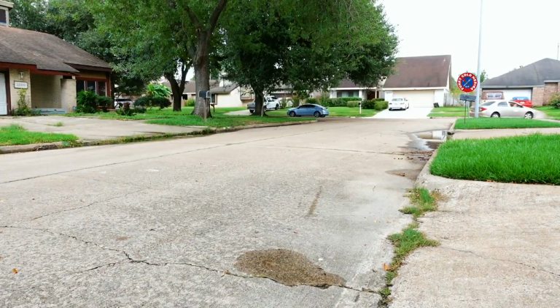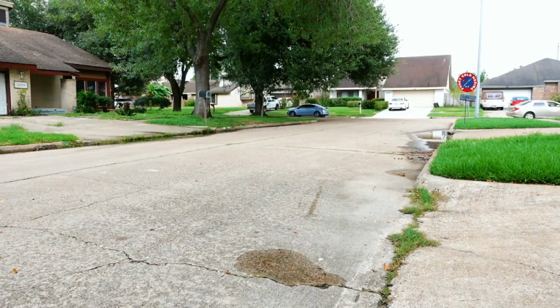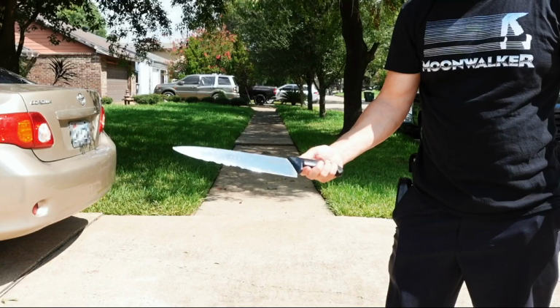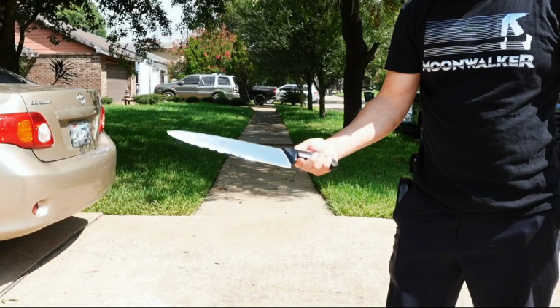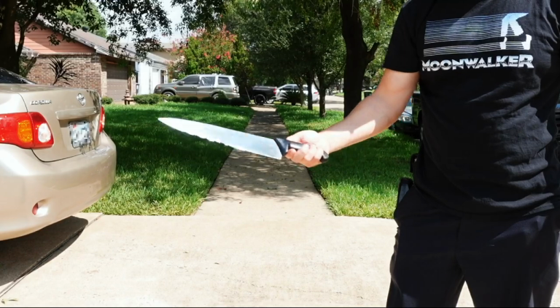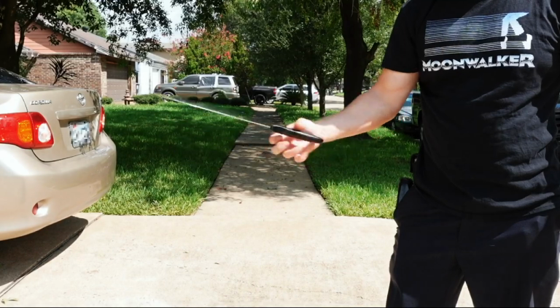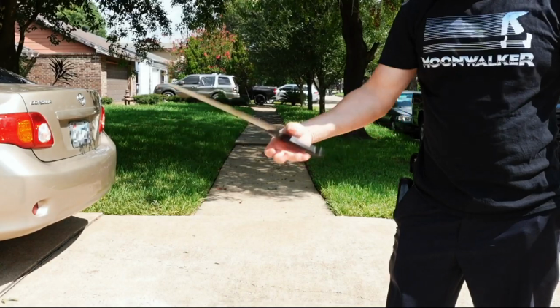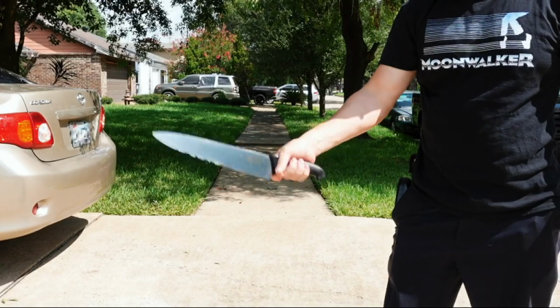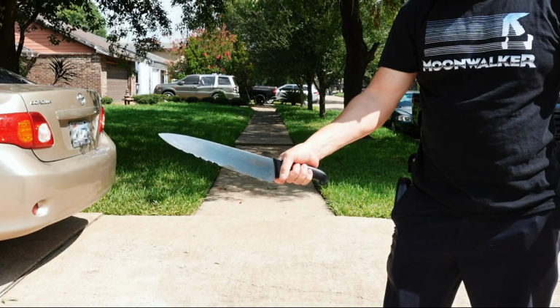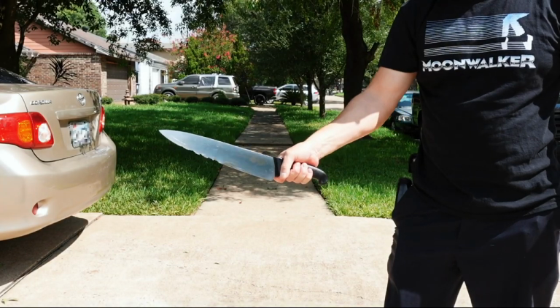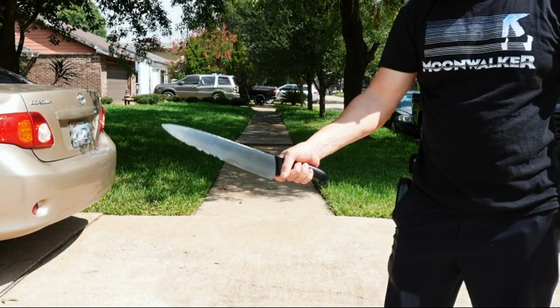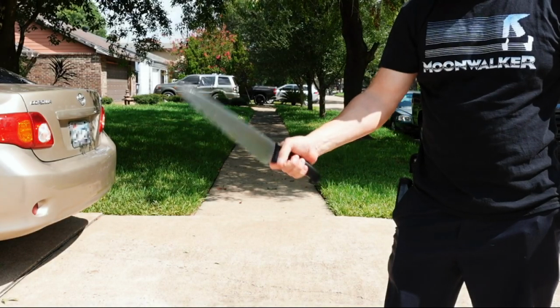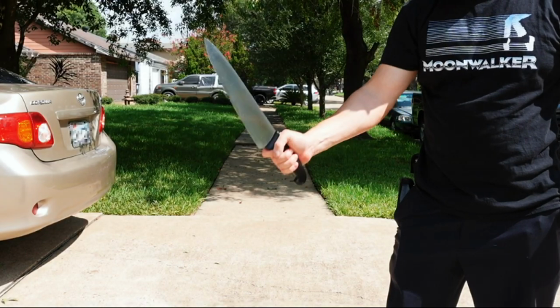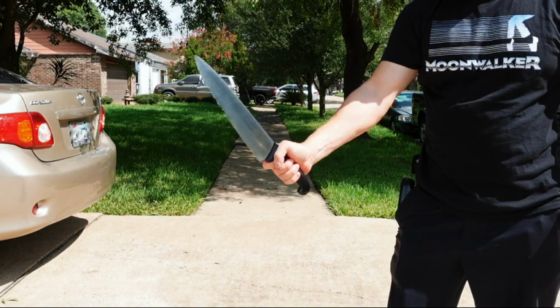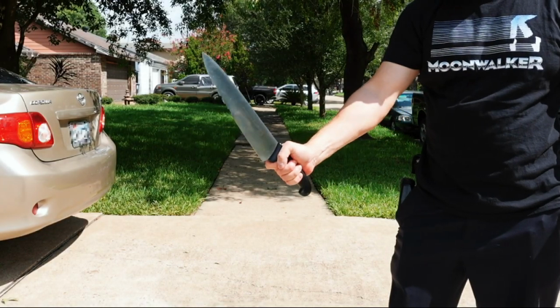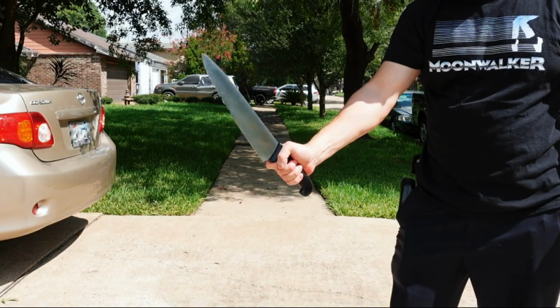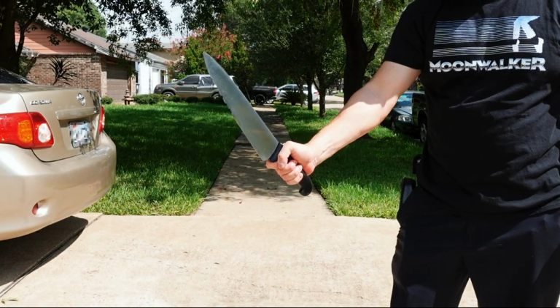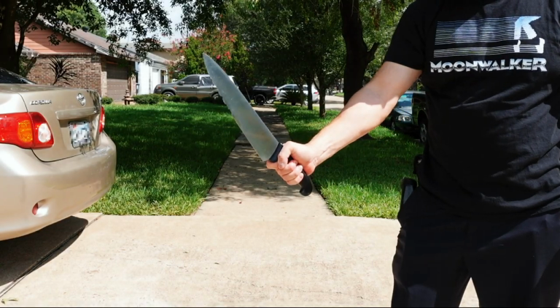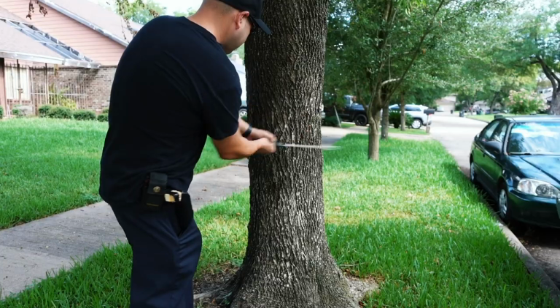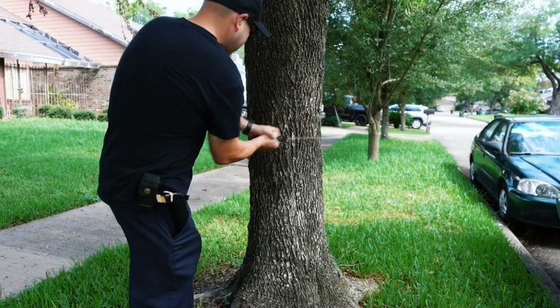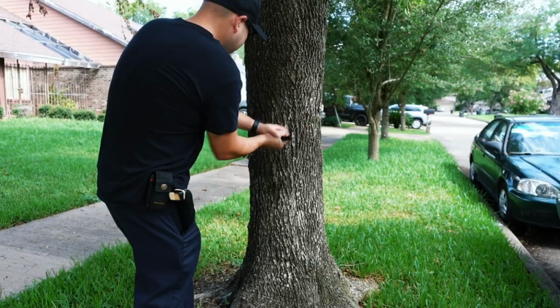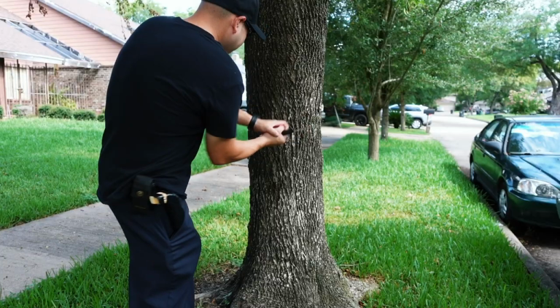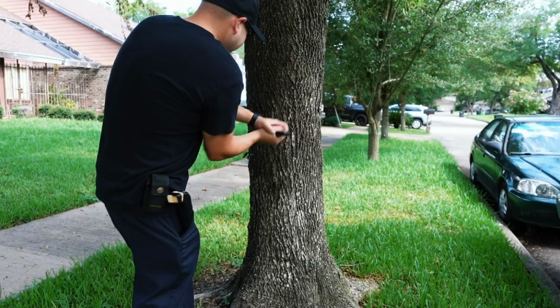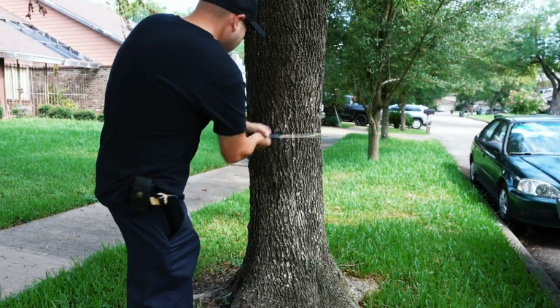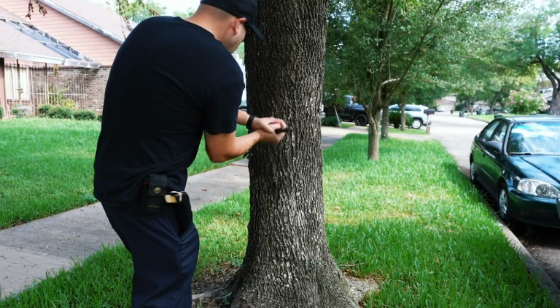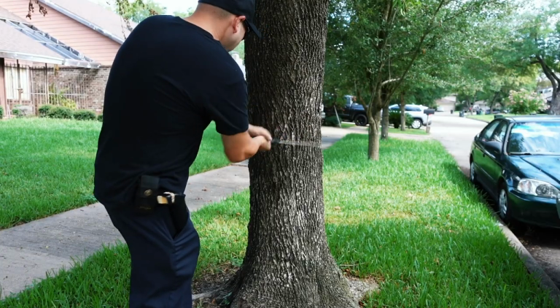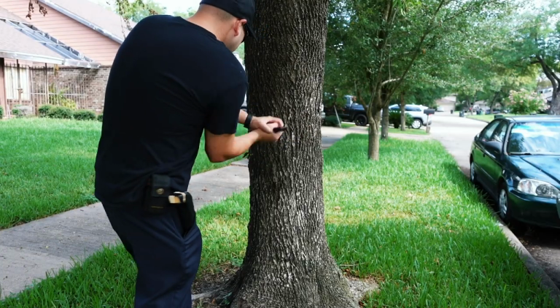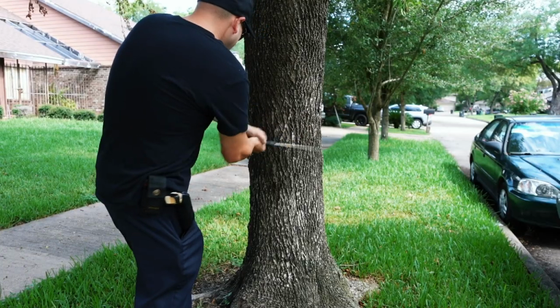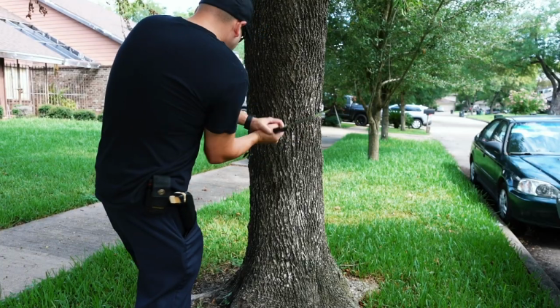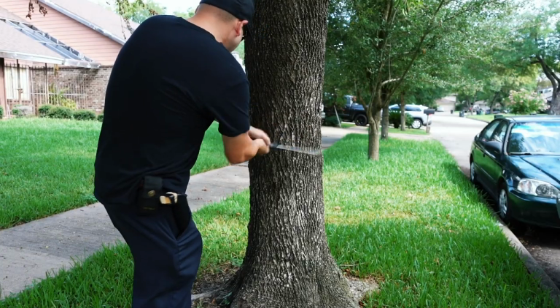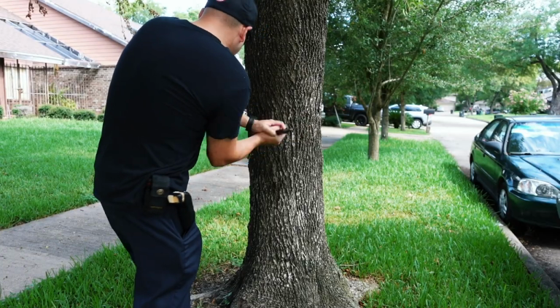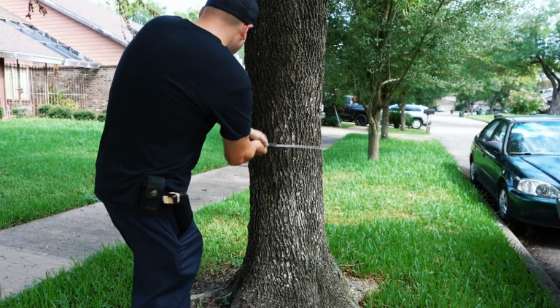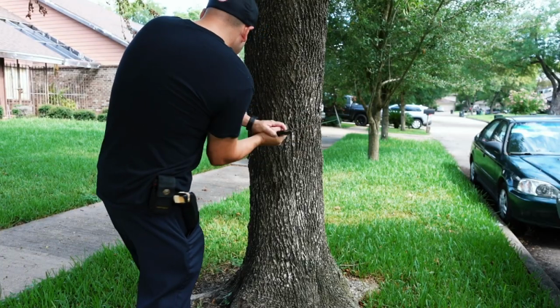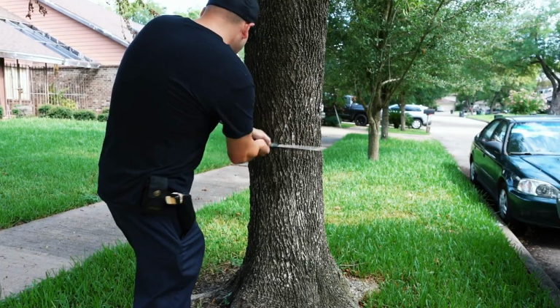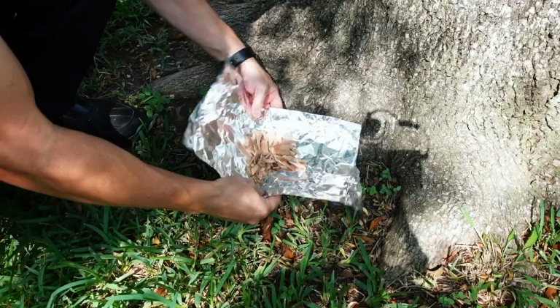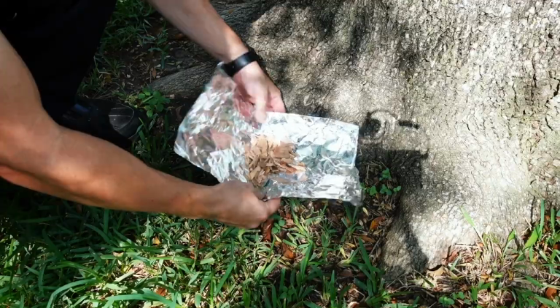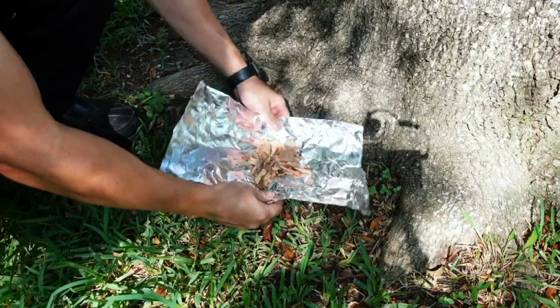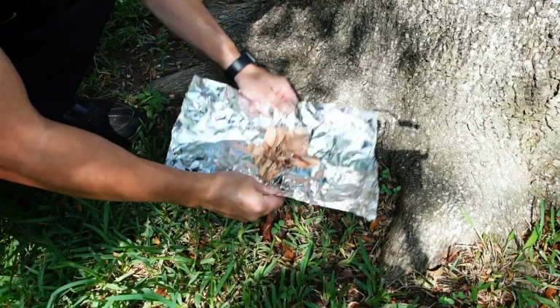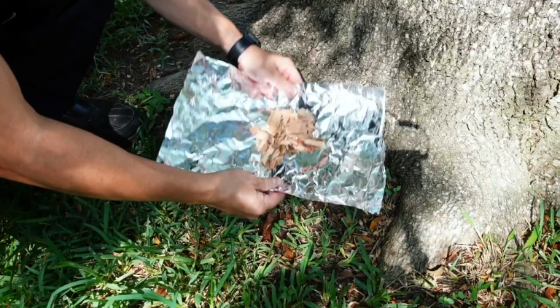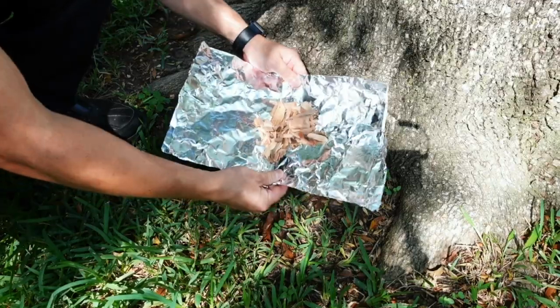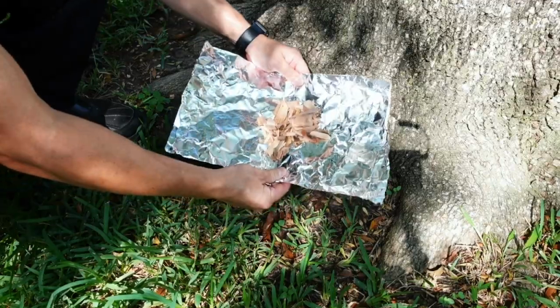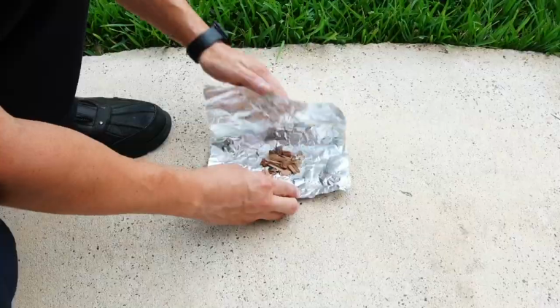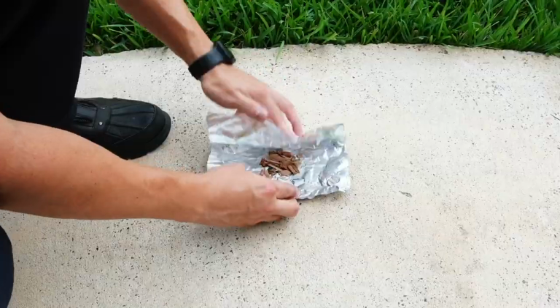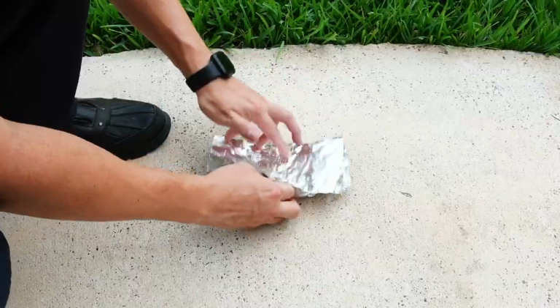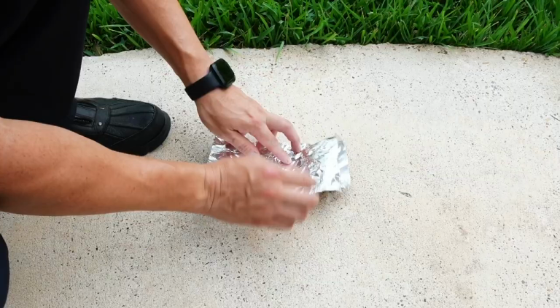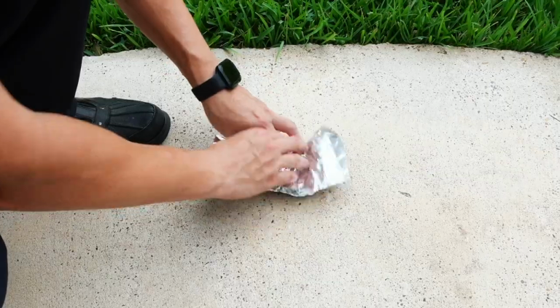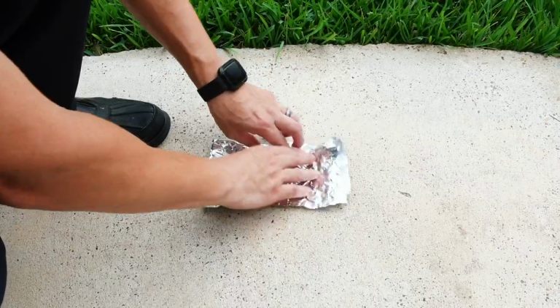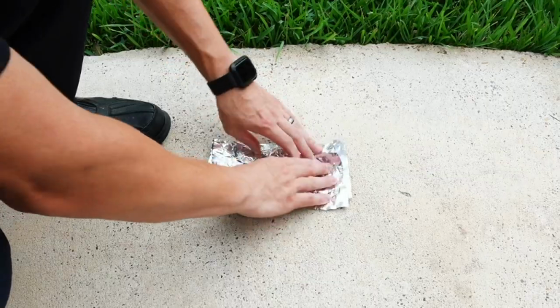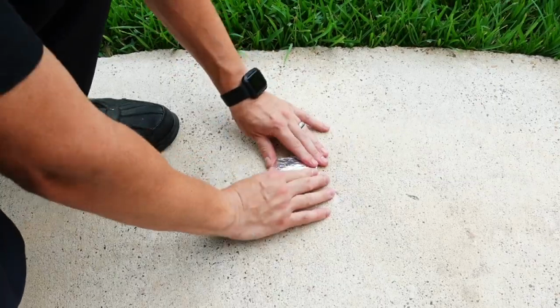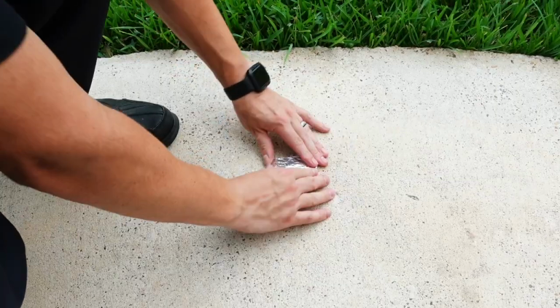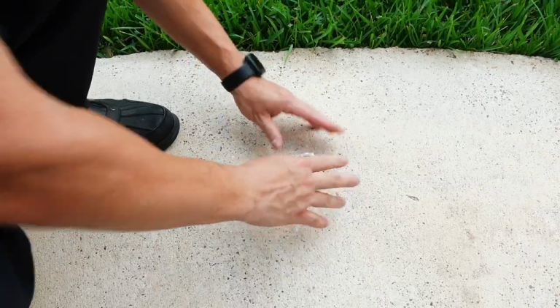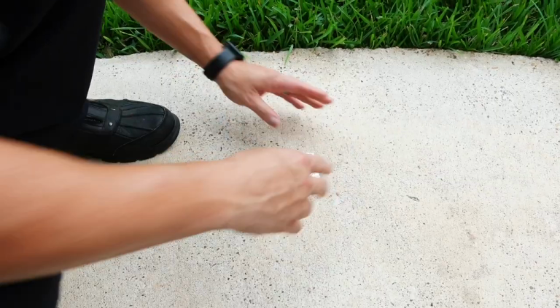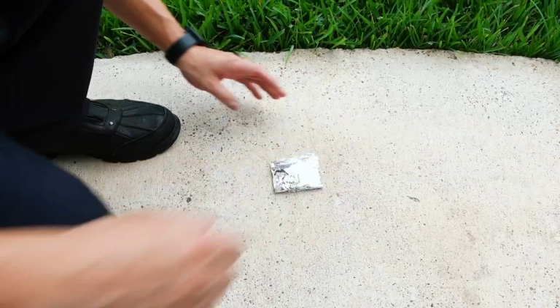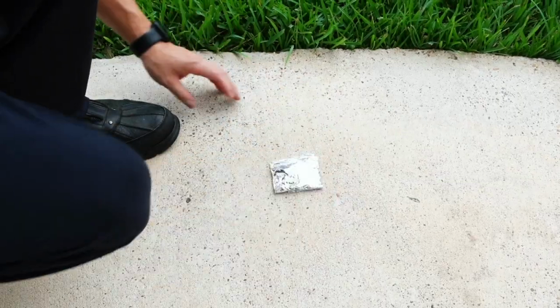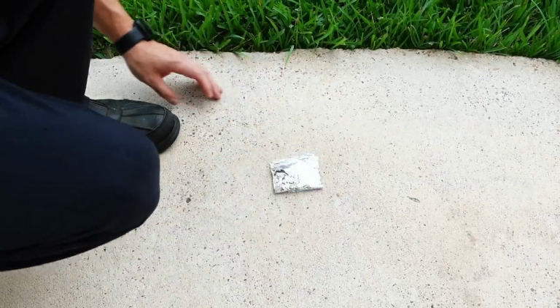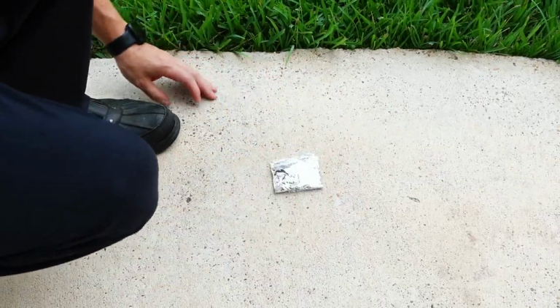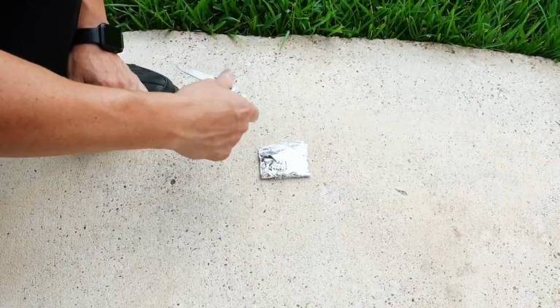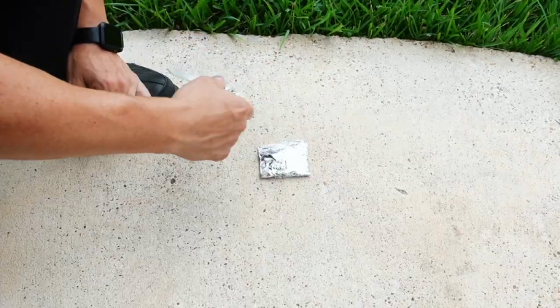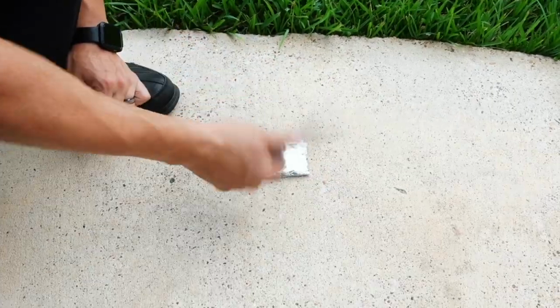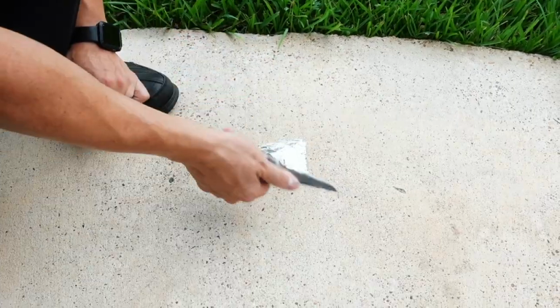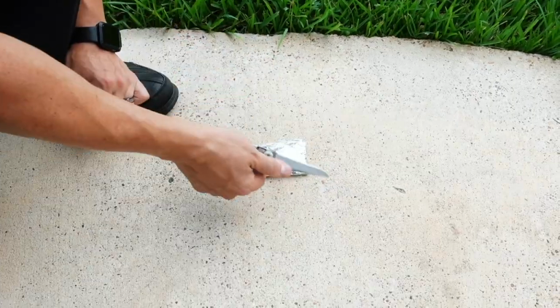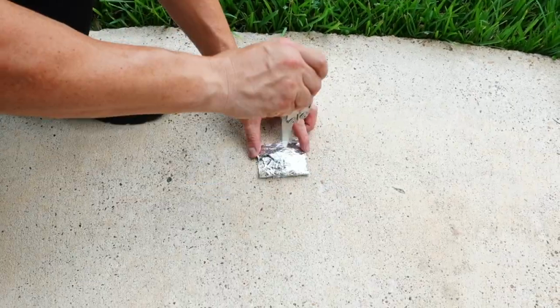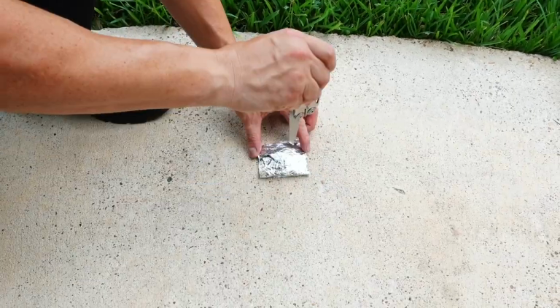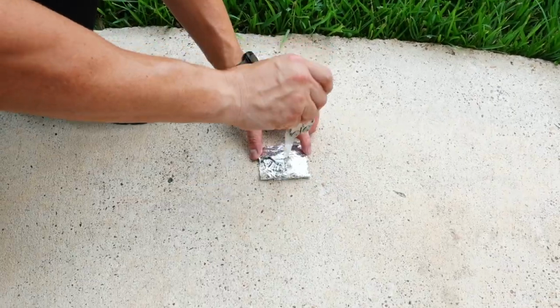Now let's give this mac and cheese a smoky flavor. Find an oak tree and beat the devil out of it with your pocket knife. Collect your wood chips, make a foil smoker pouch, and poke a hole on top.